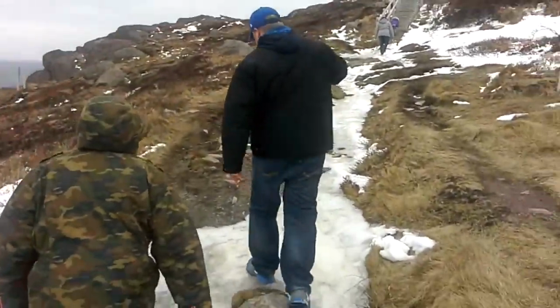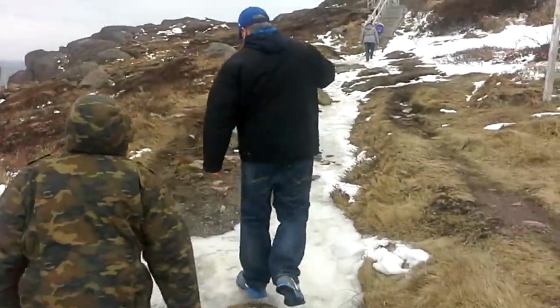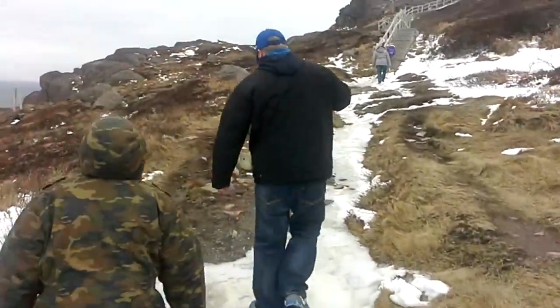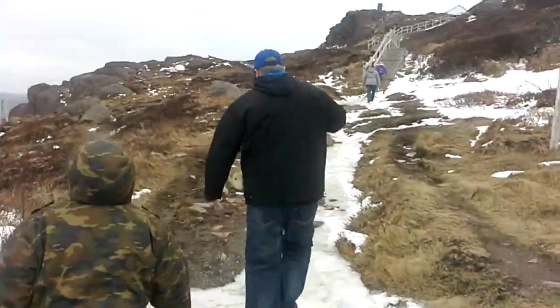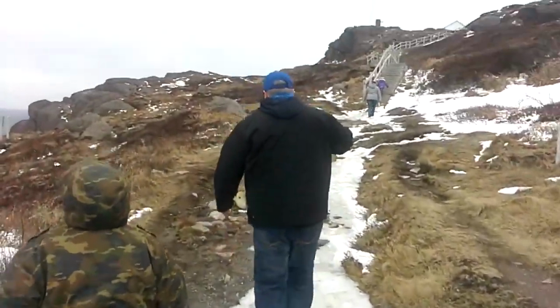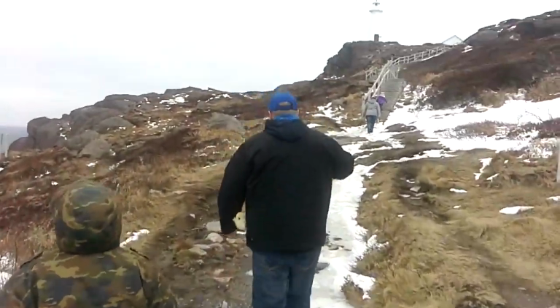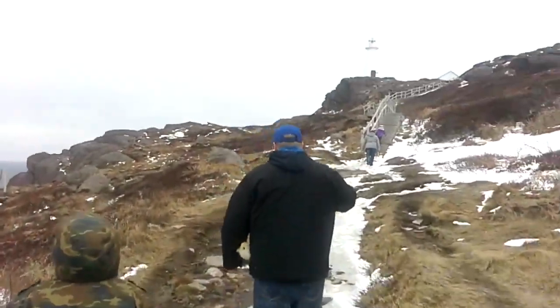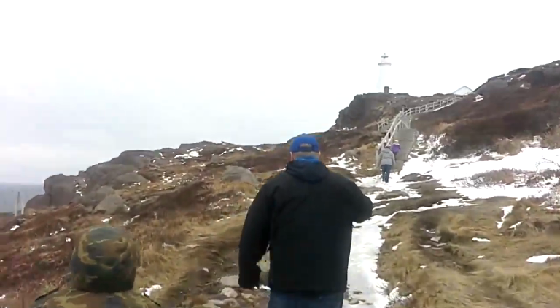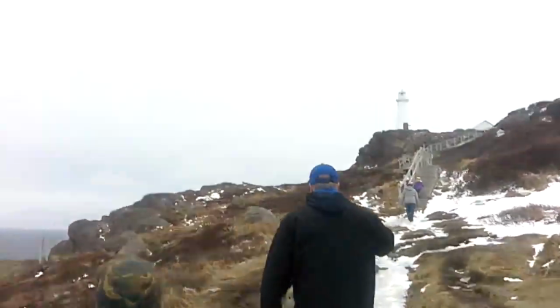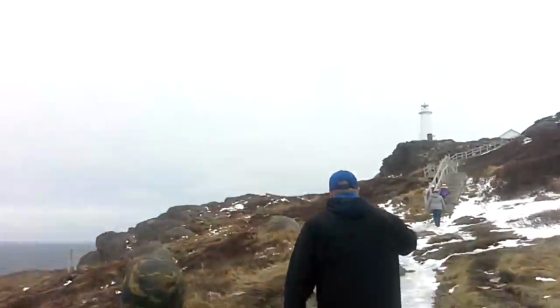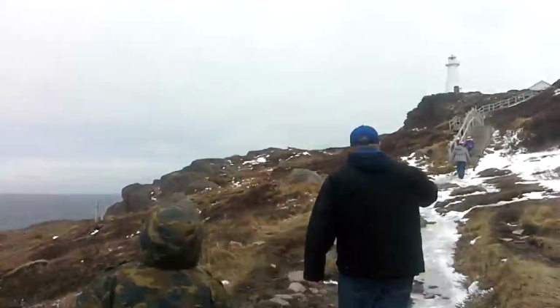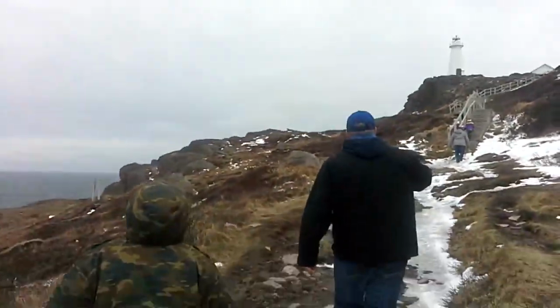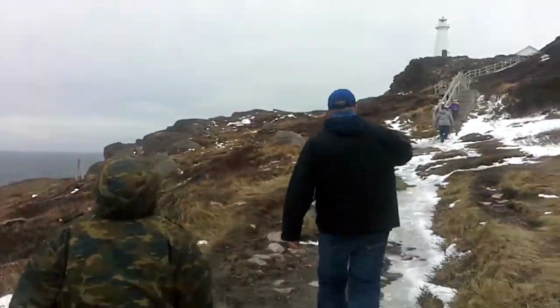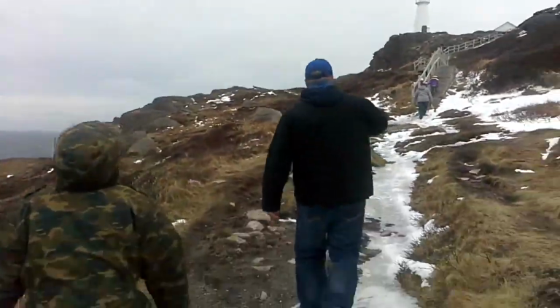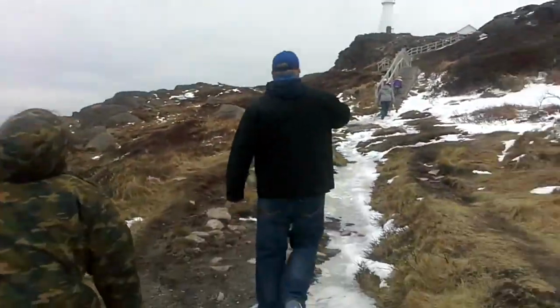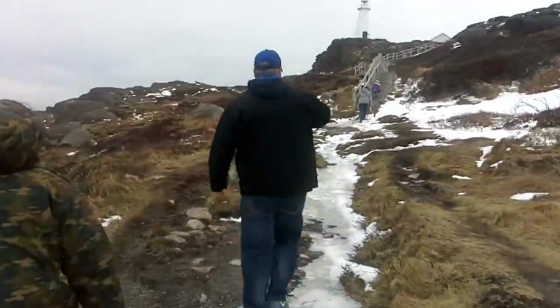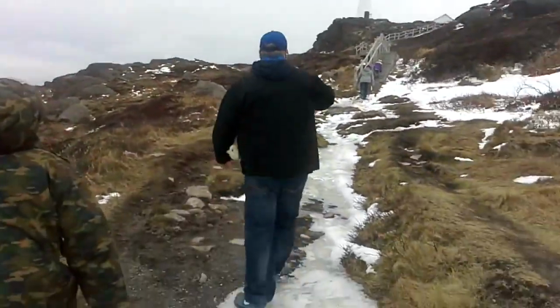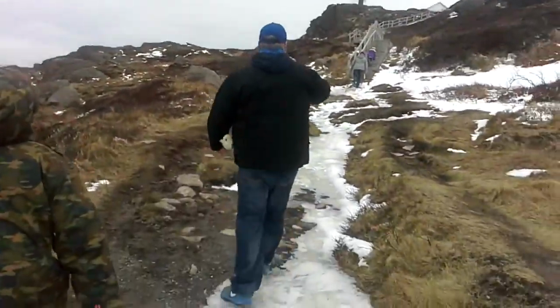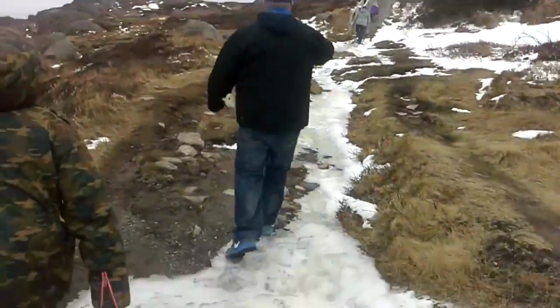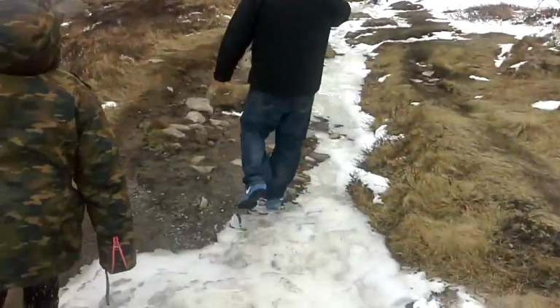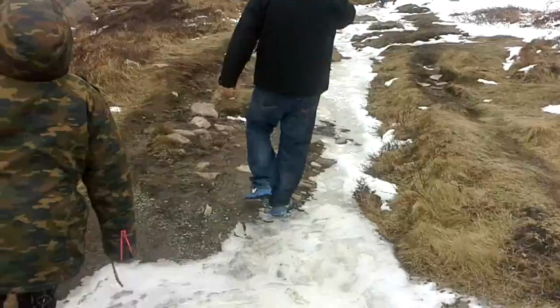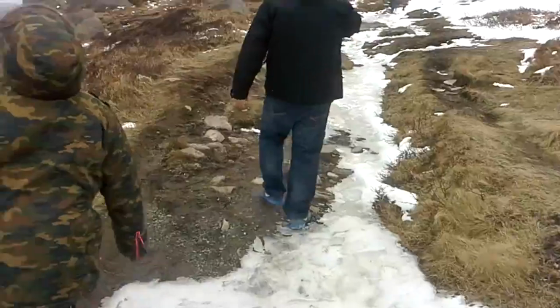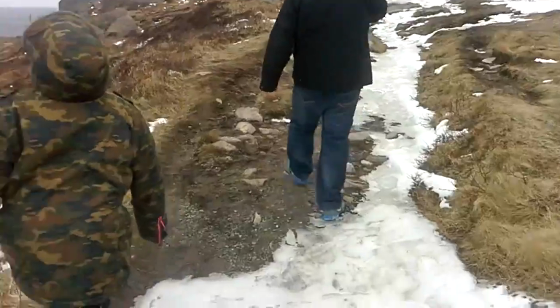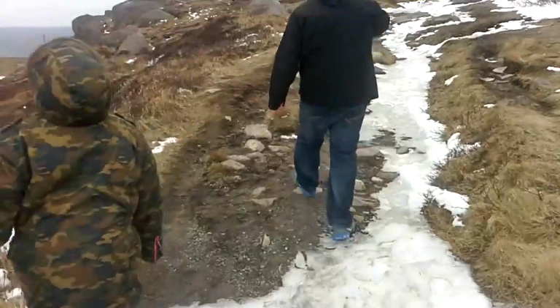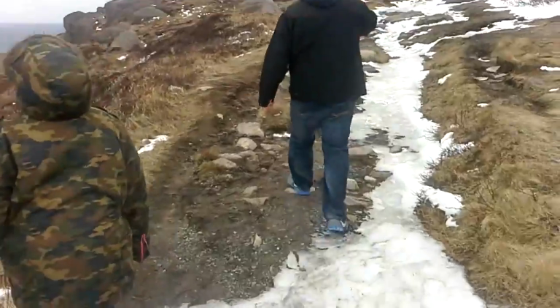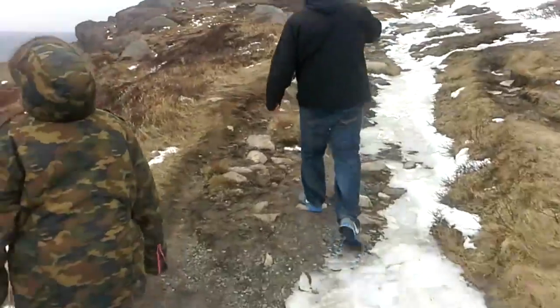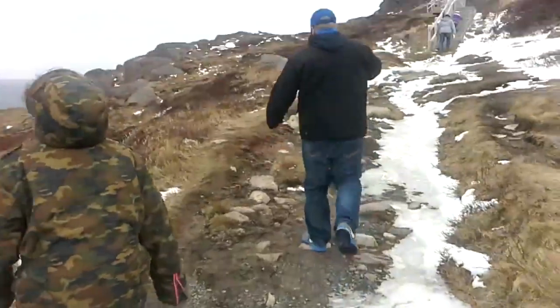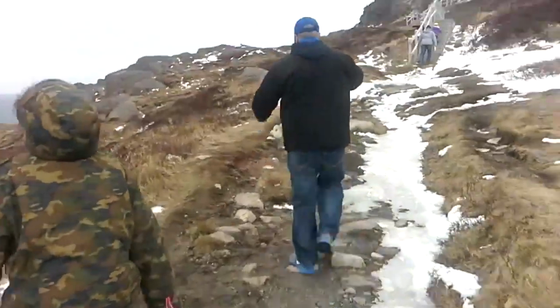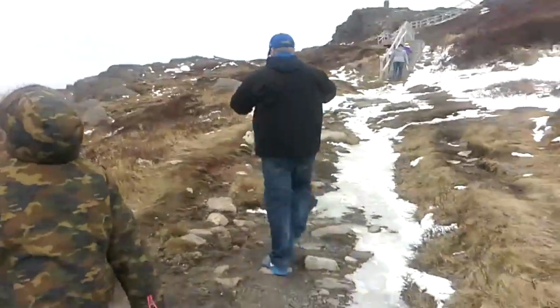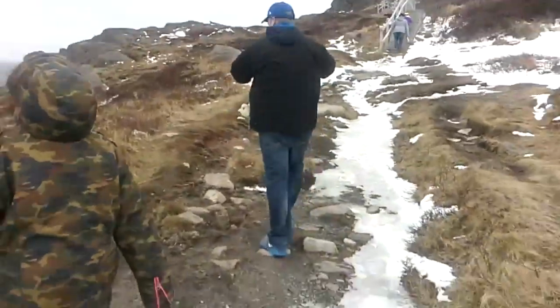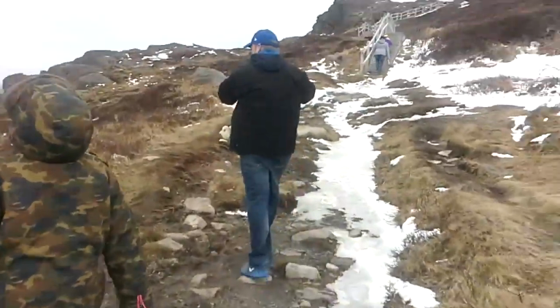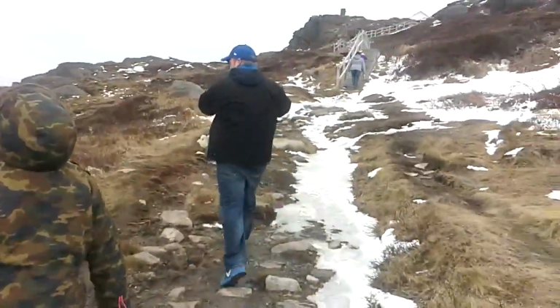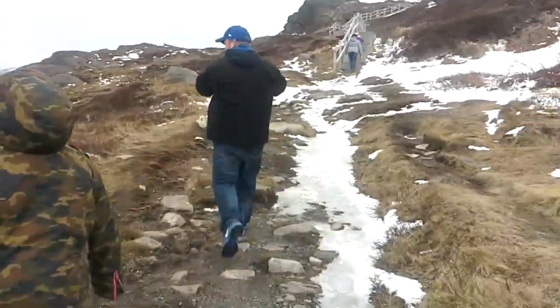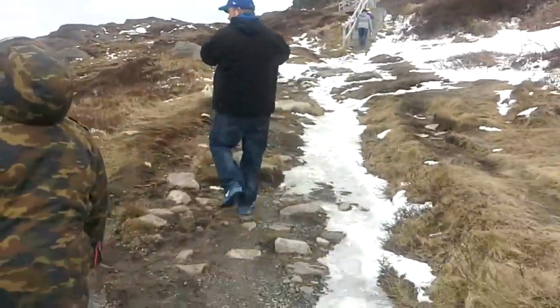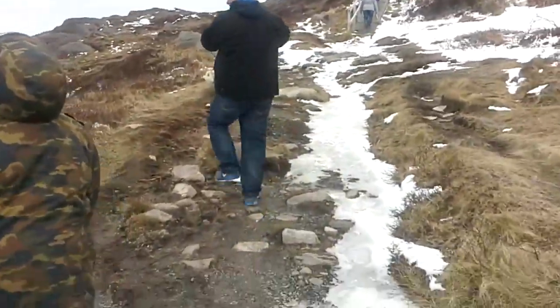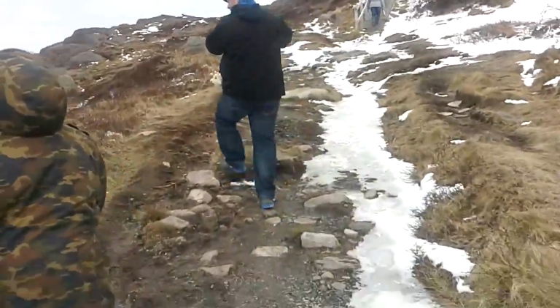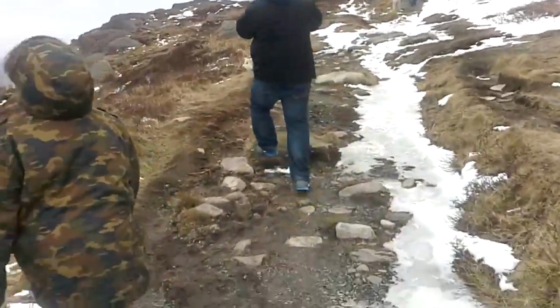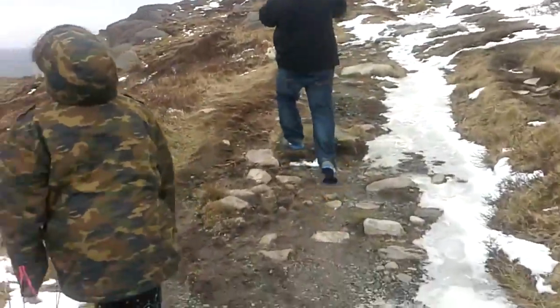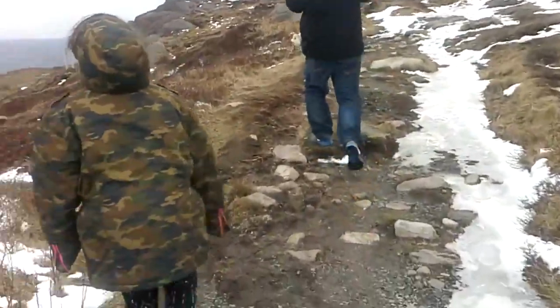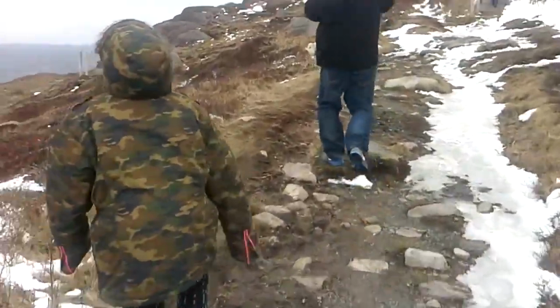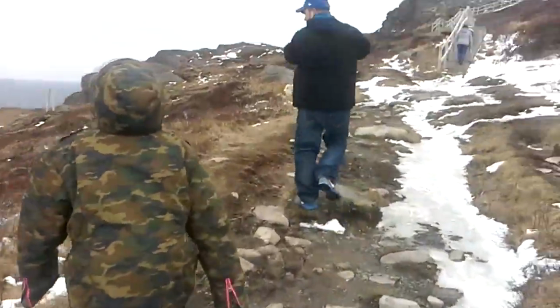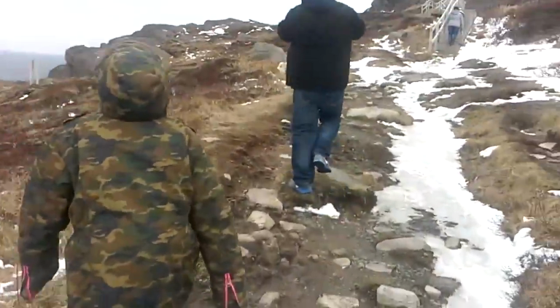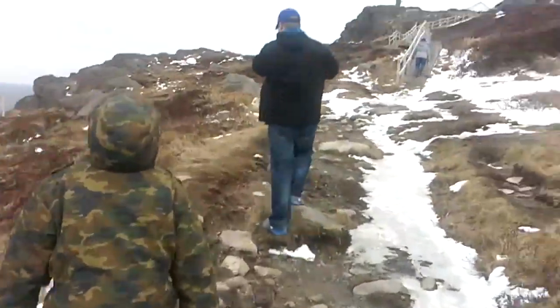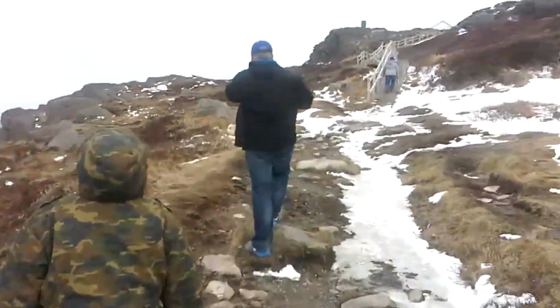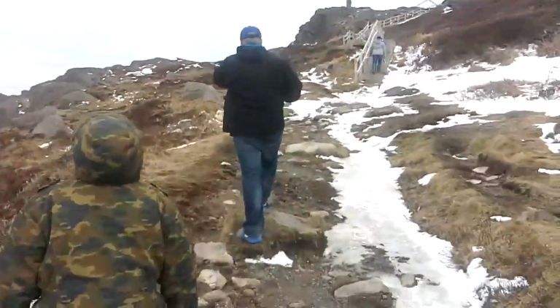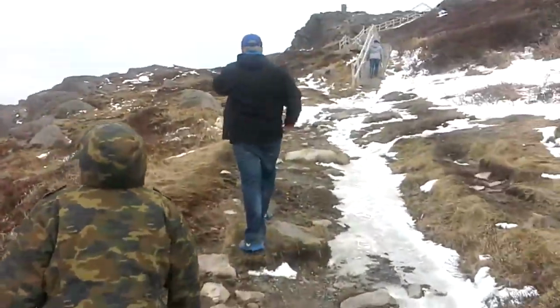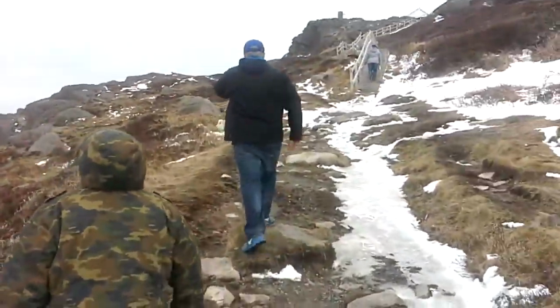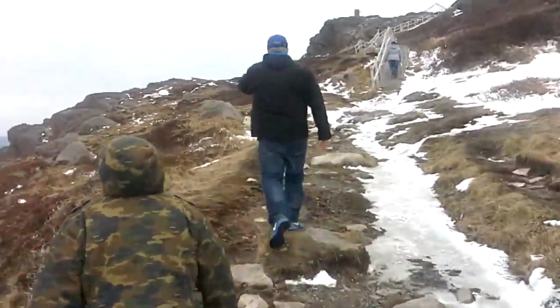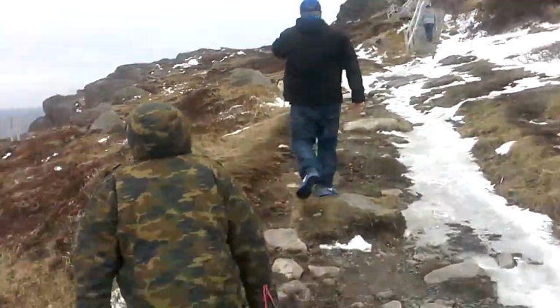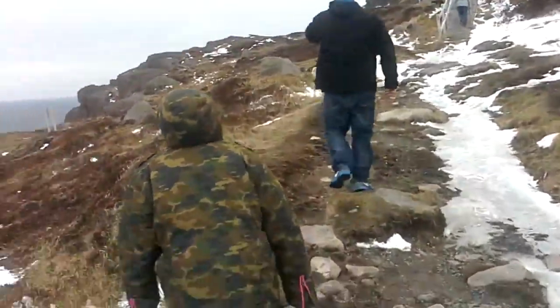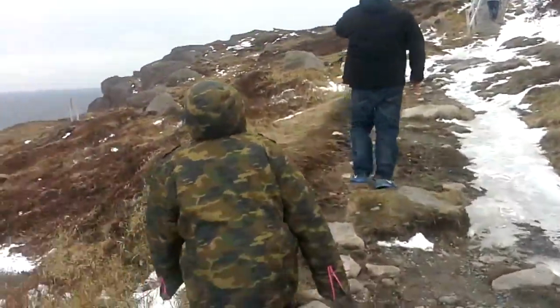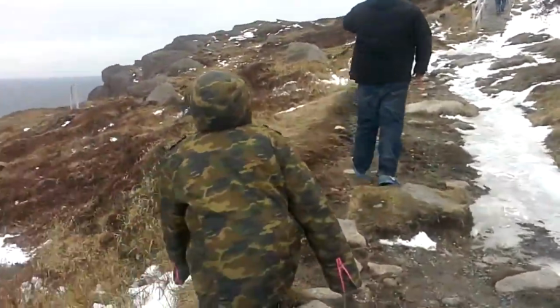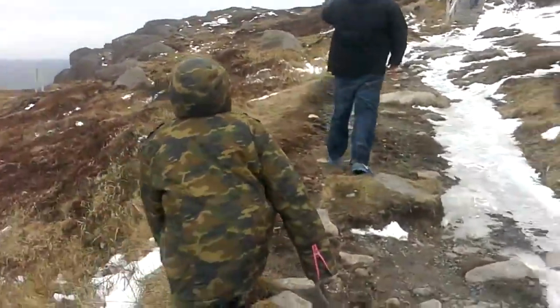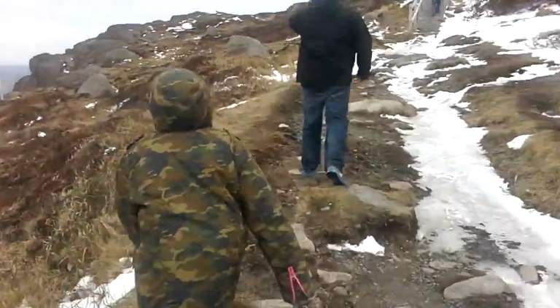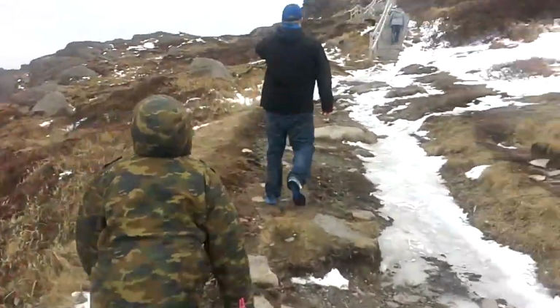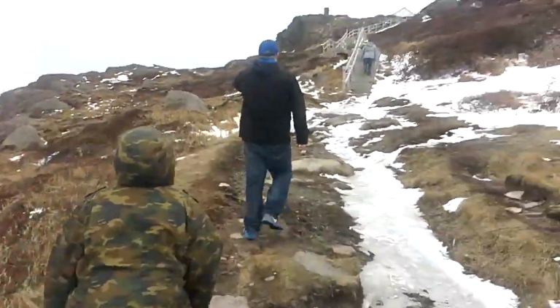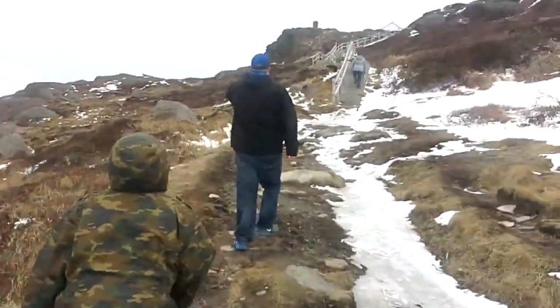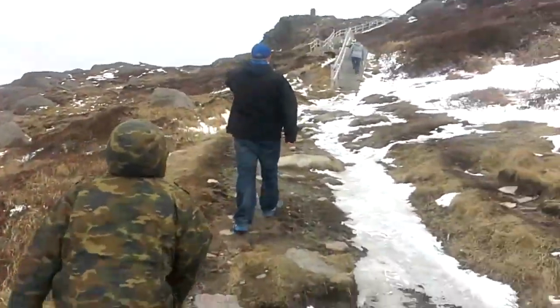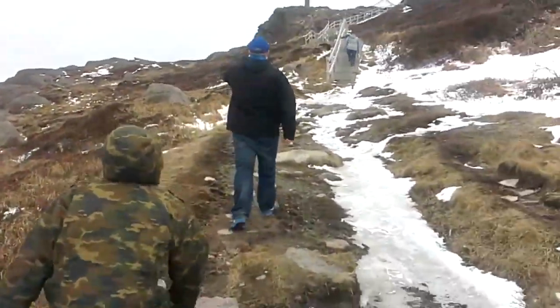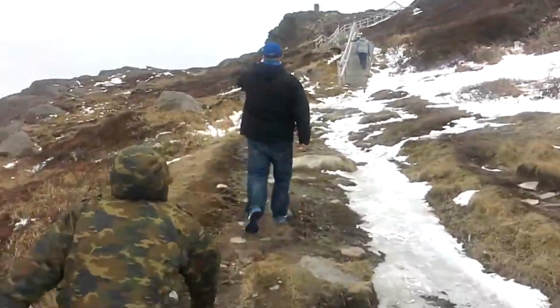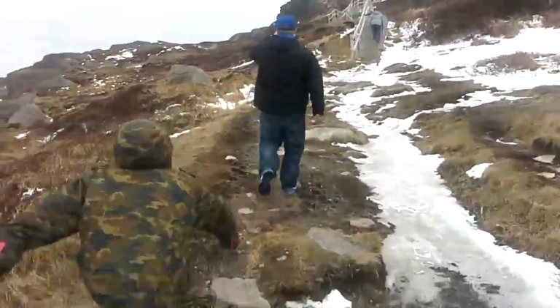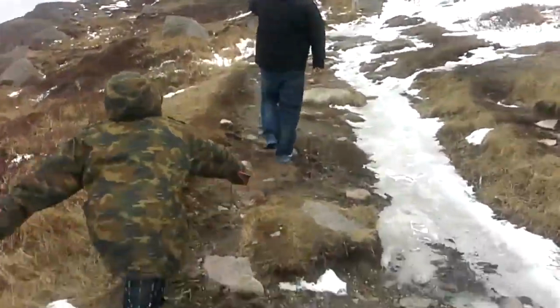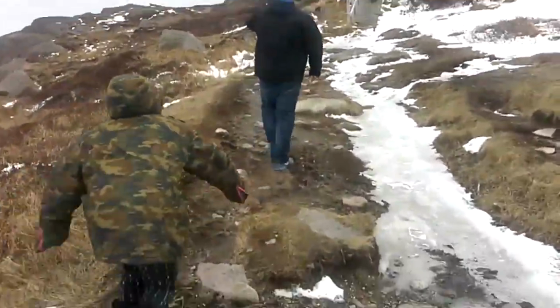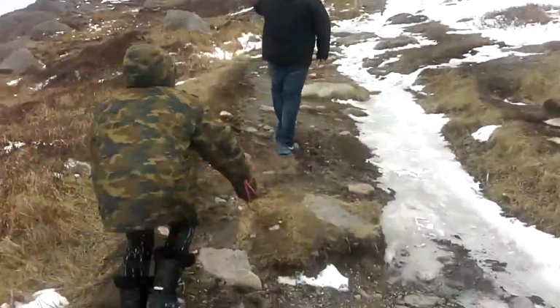We're still continuing on the trail here. Somewhere up around the lighthouse — I haven't done this trail in quite a number of years myself.